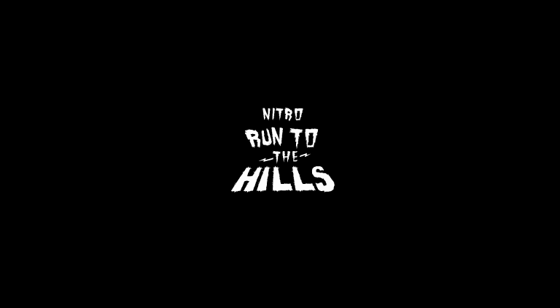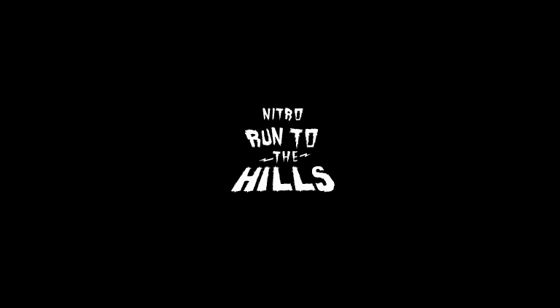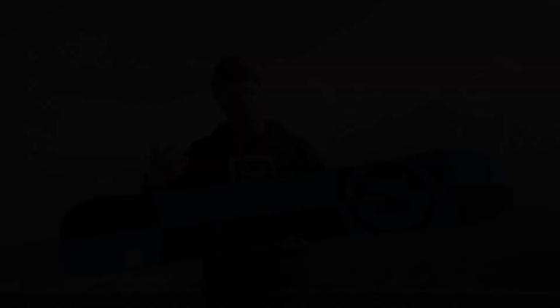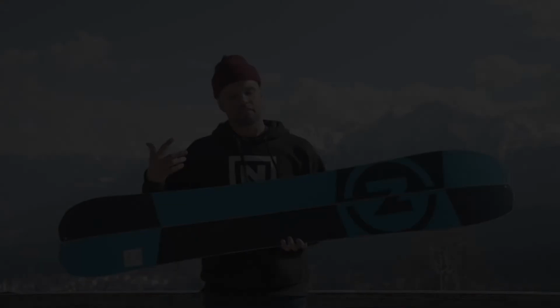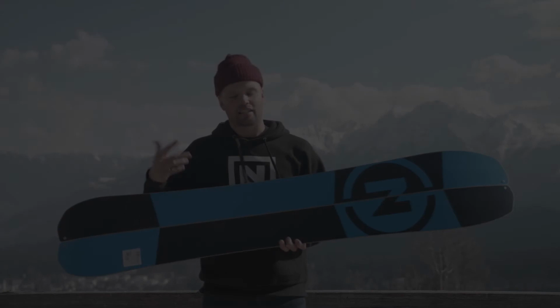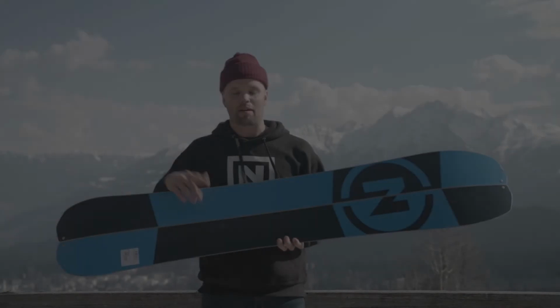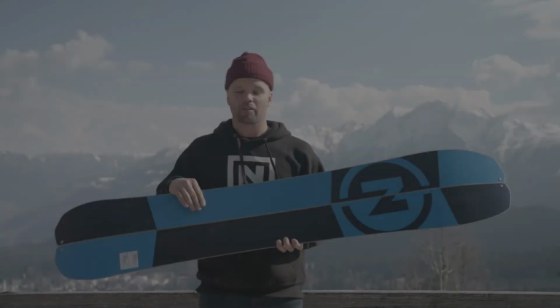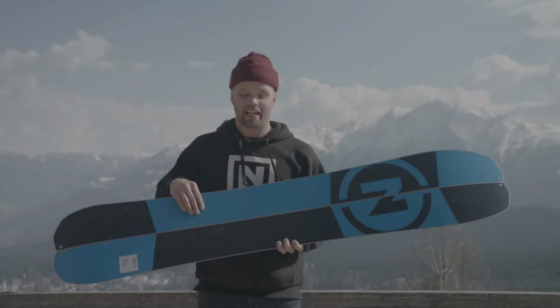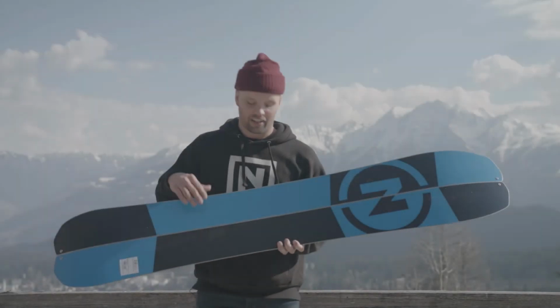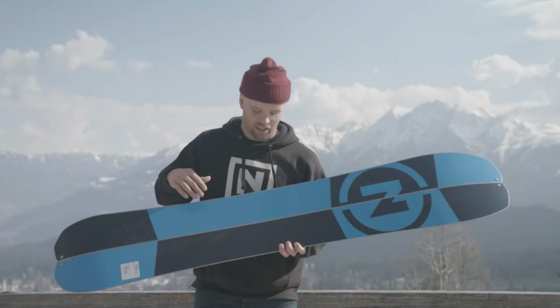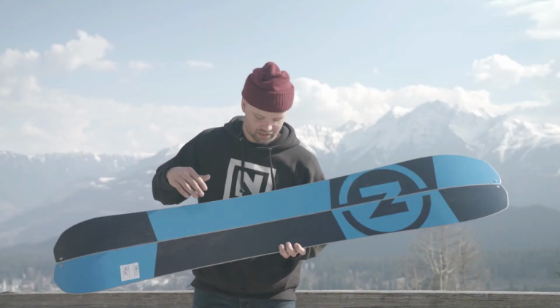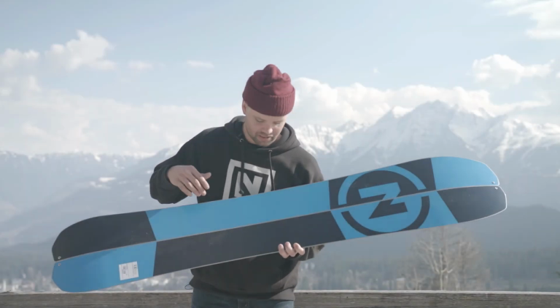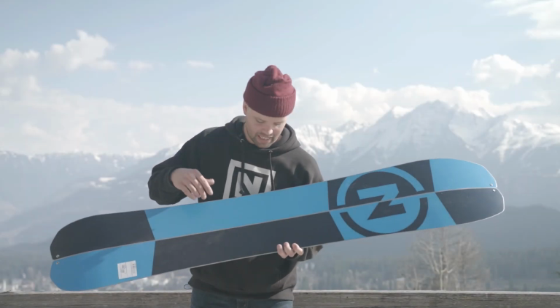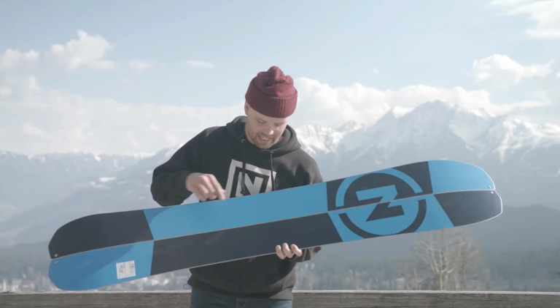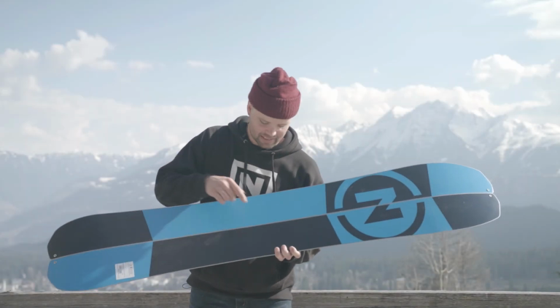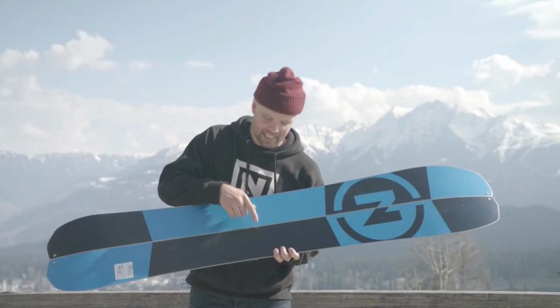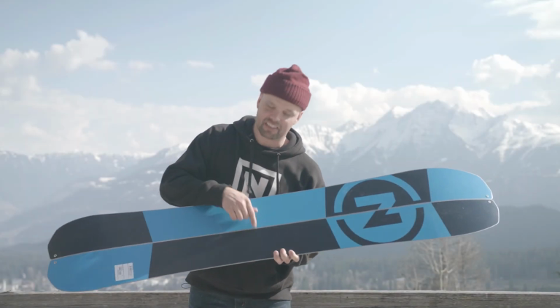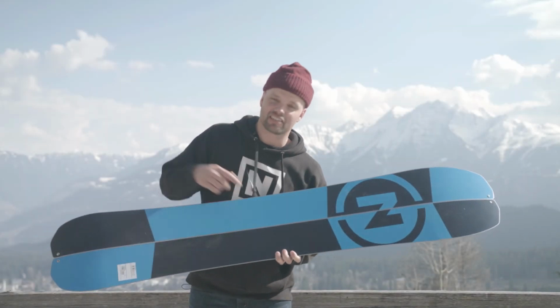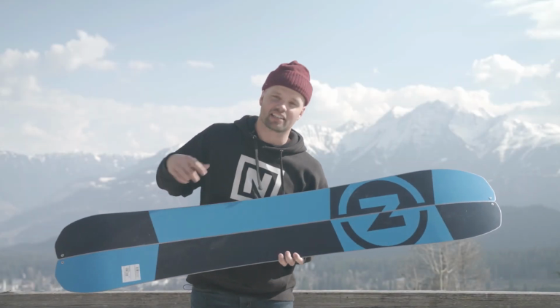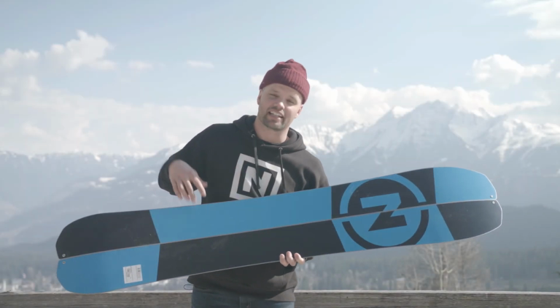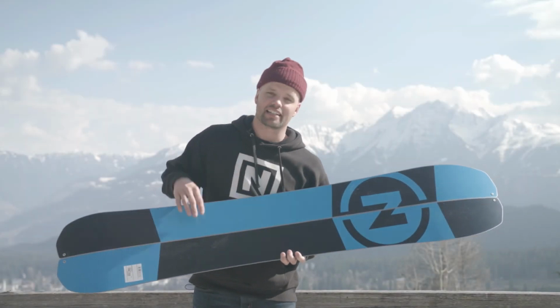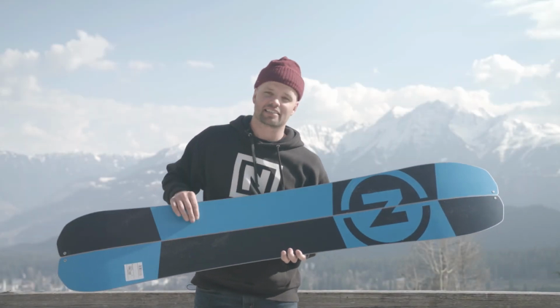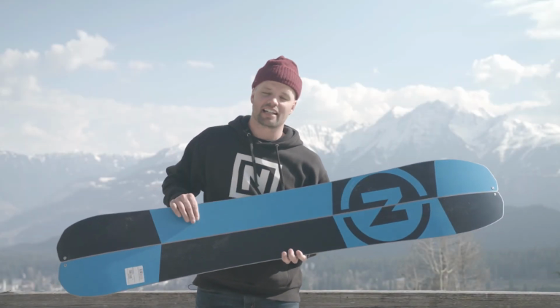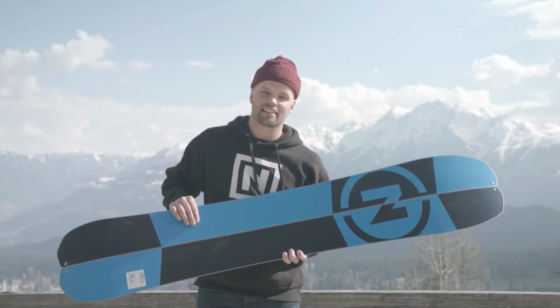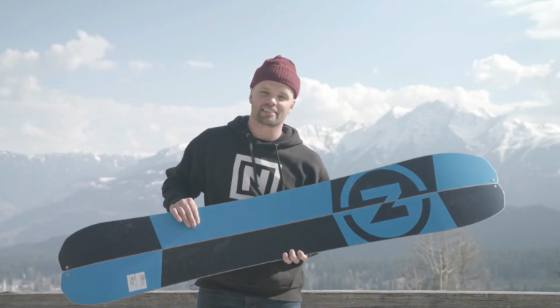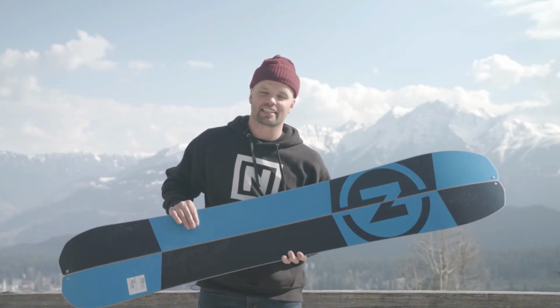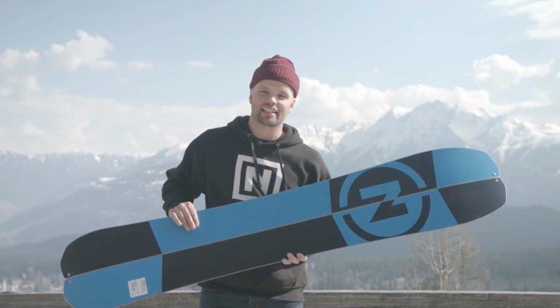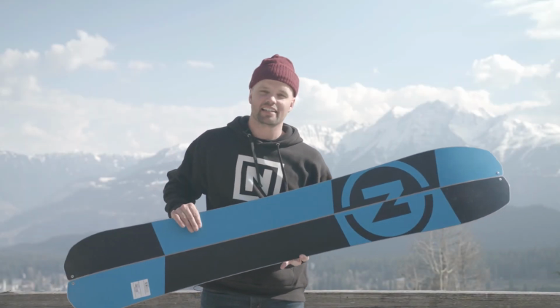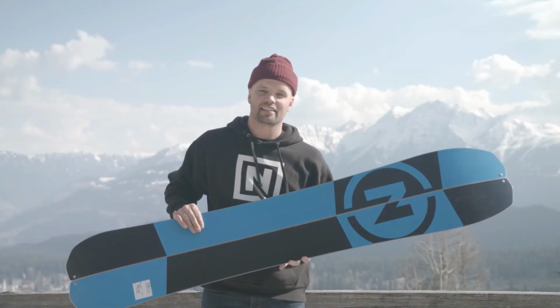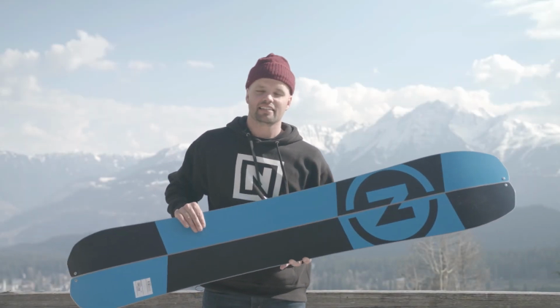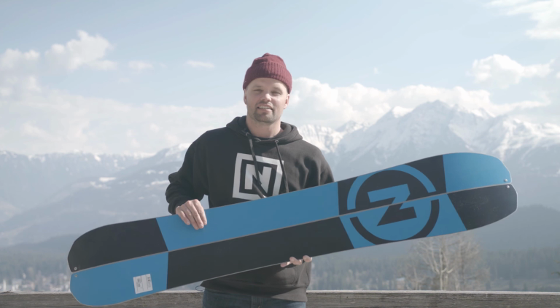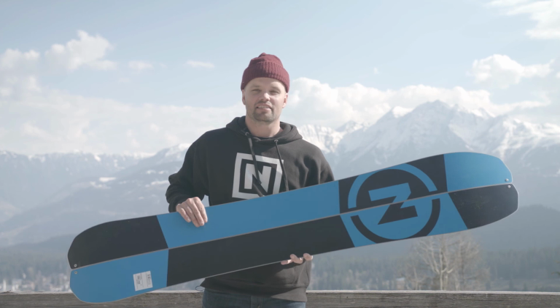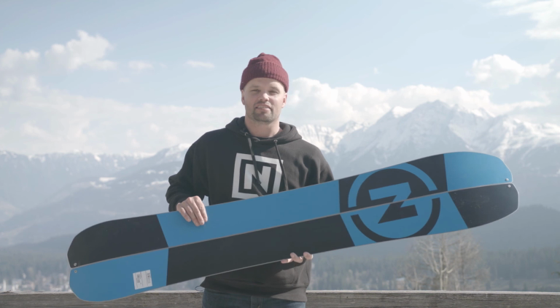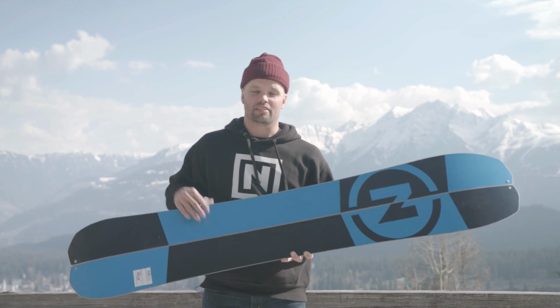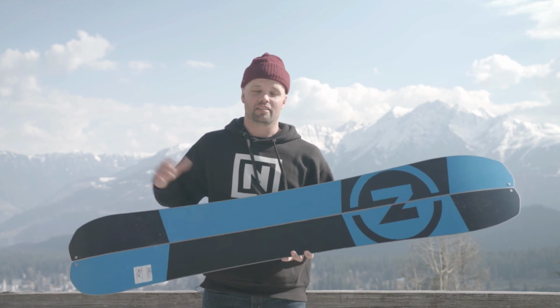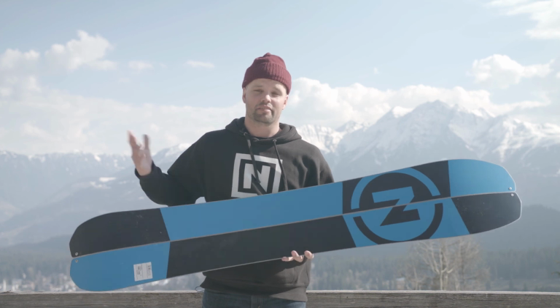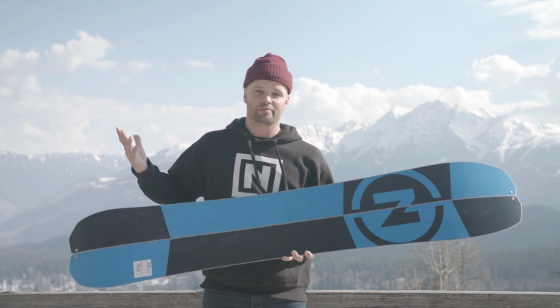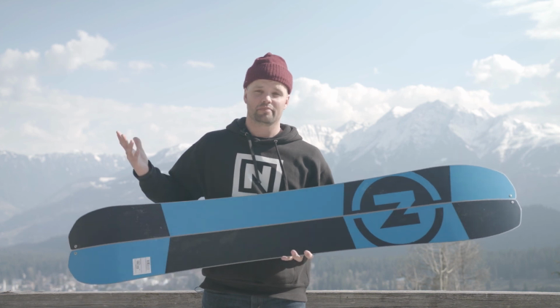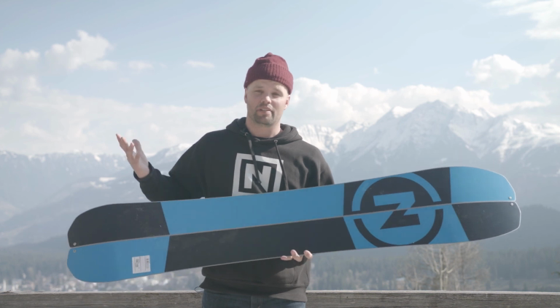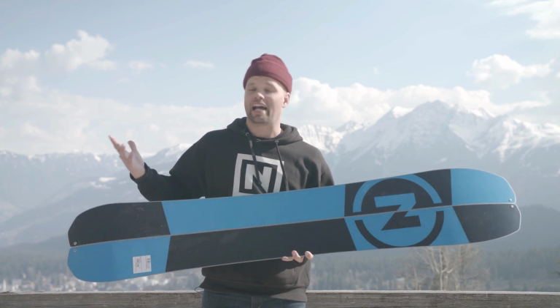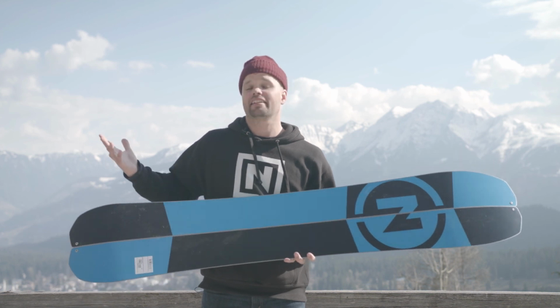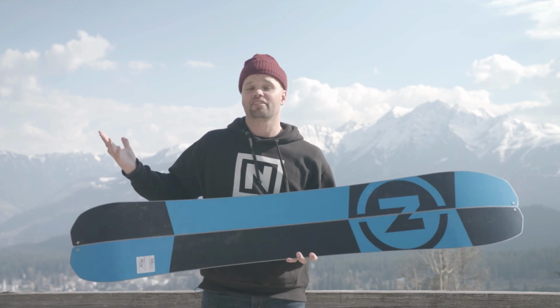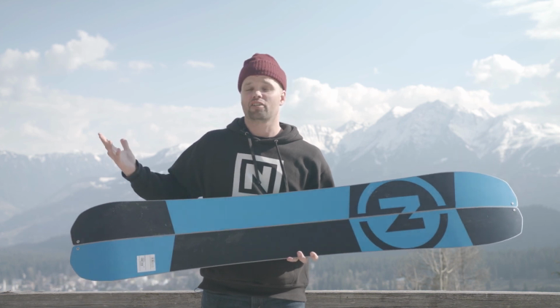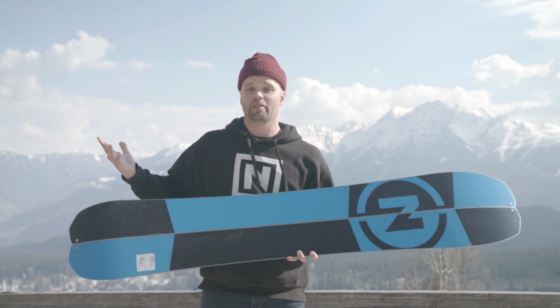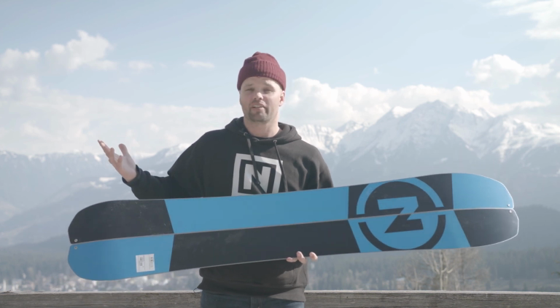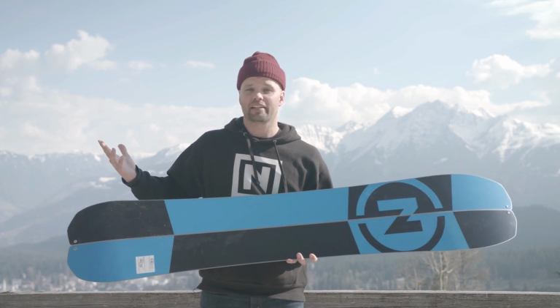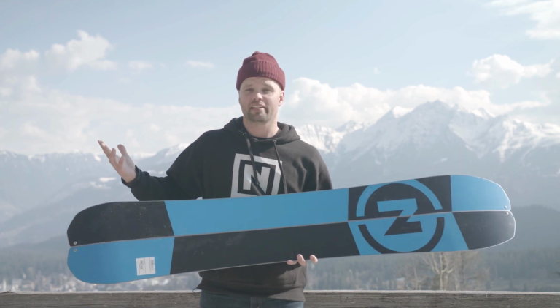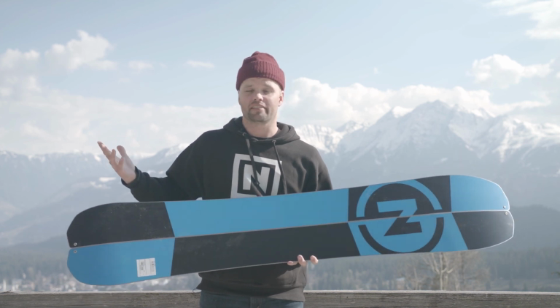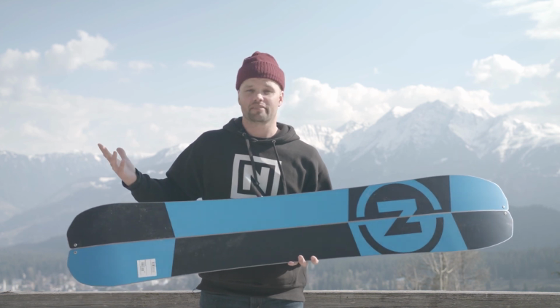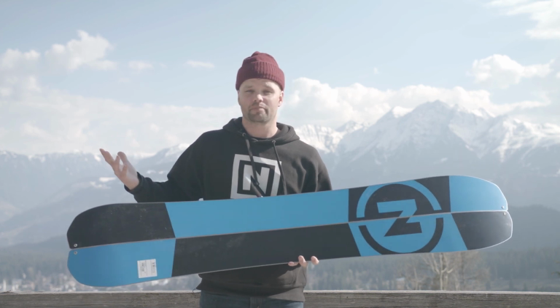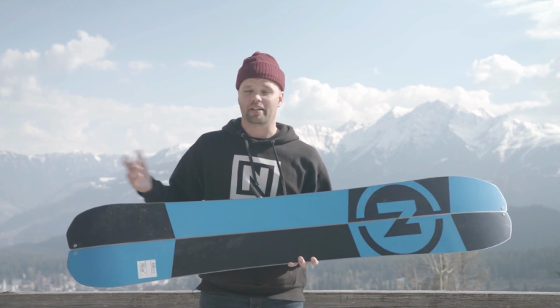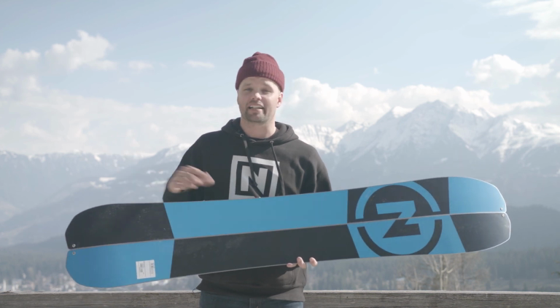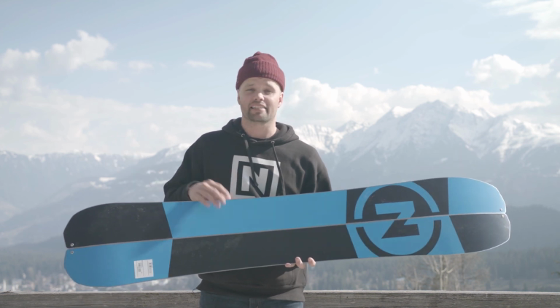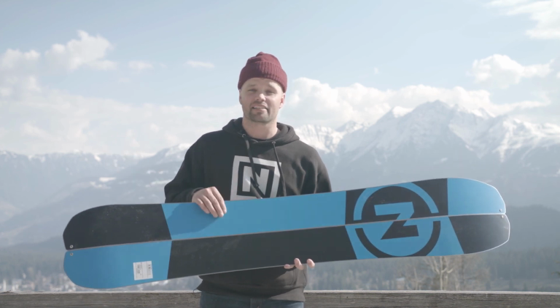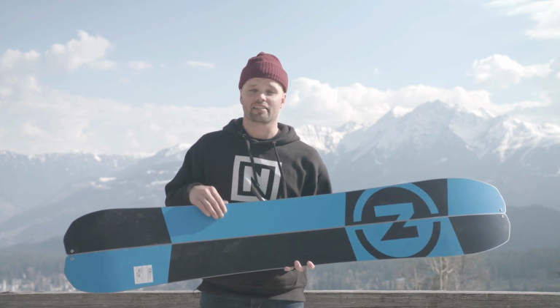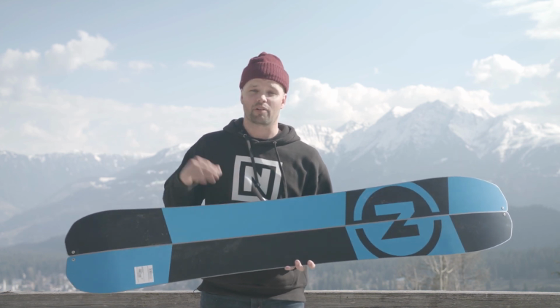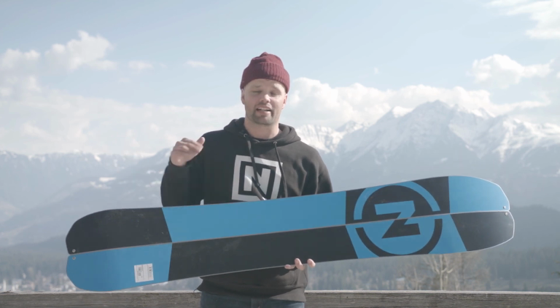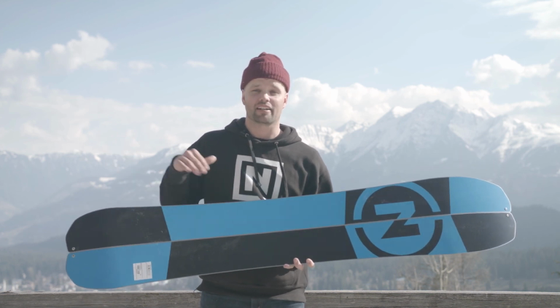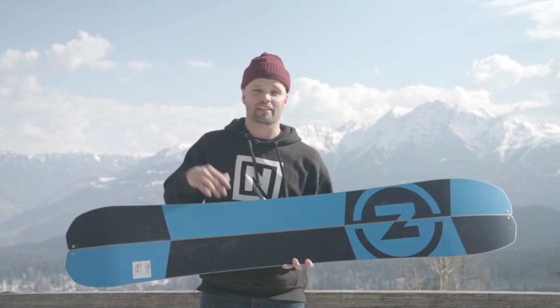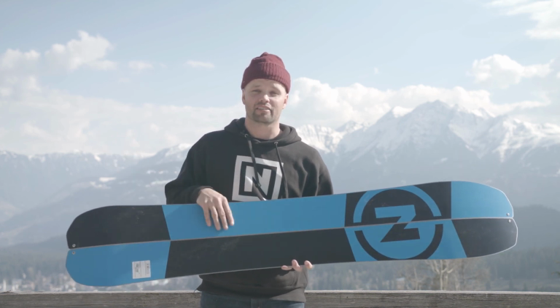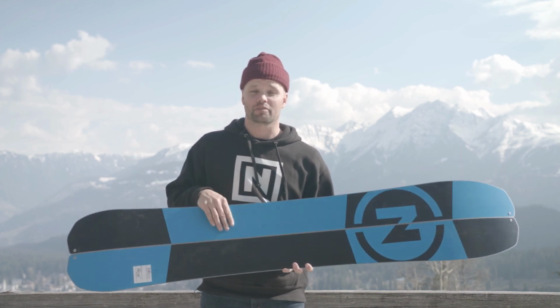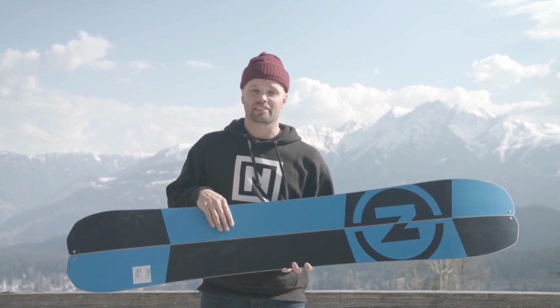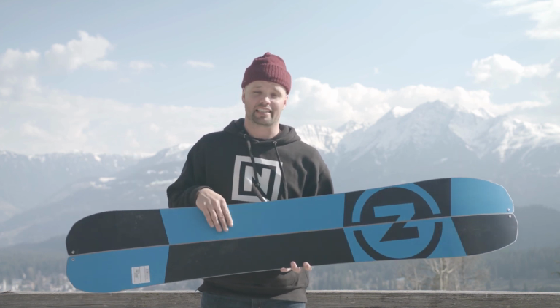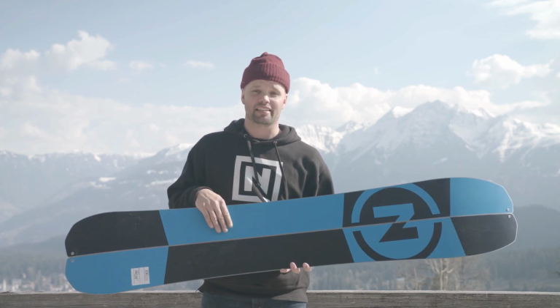The Doppelganger also has edges on the inside of the ski, to add durability and make it easier to ride down hills when you're skiing.